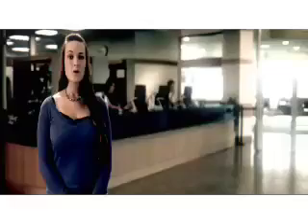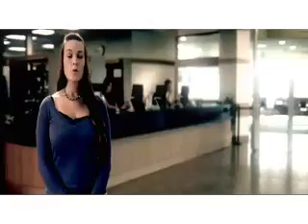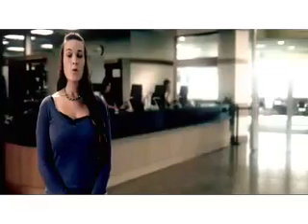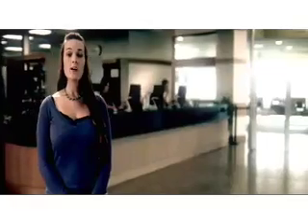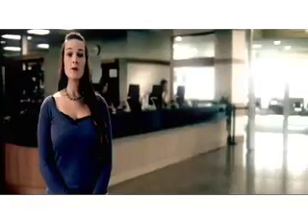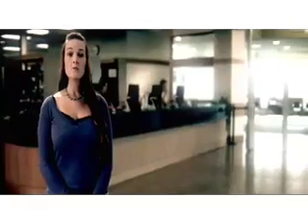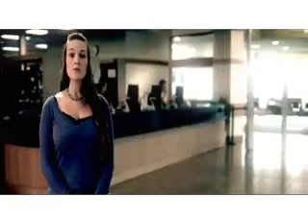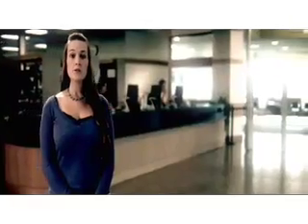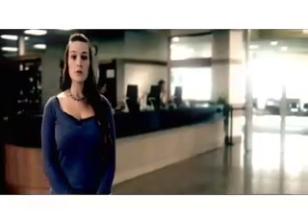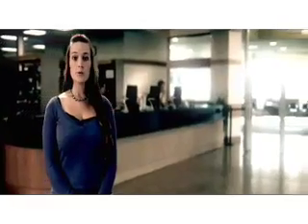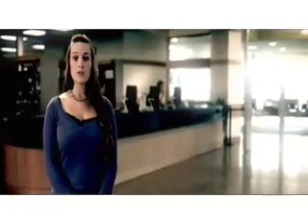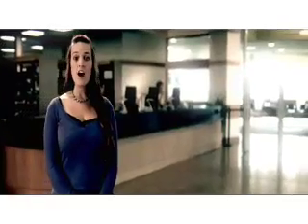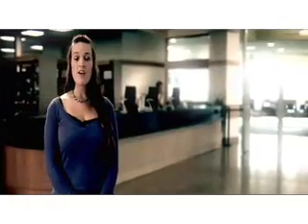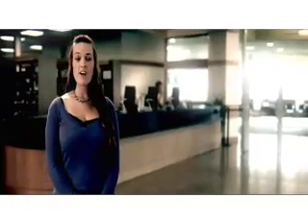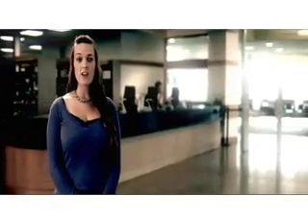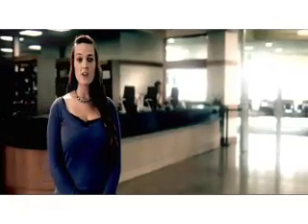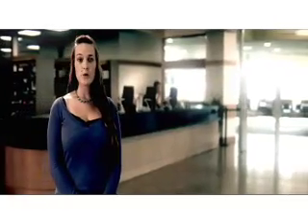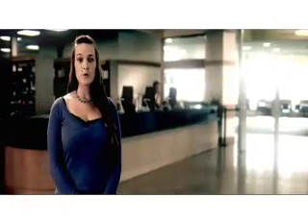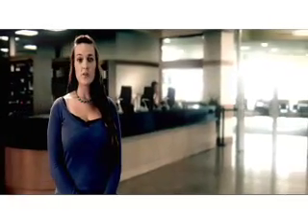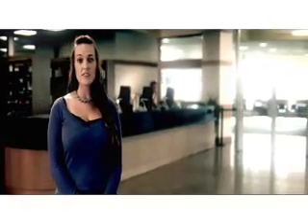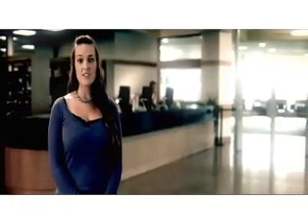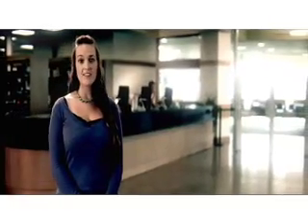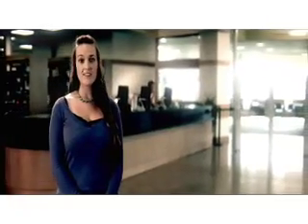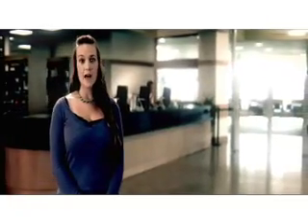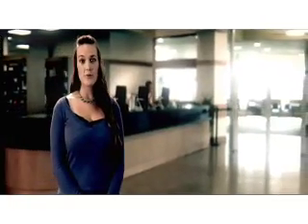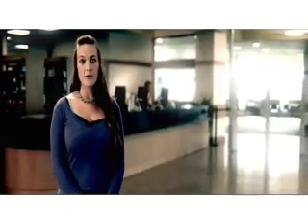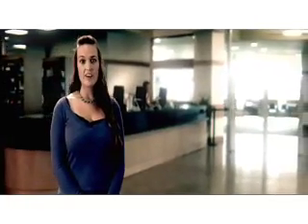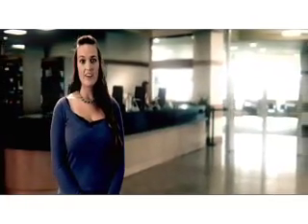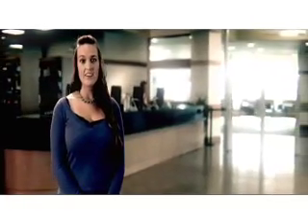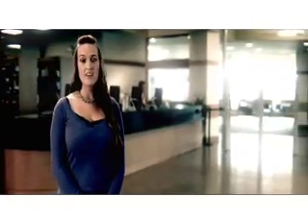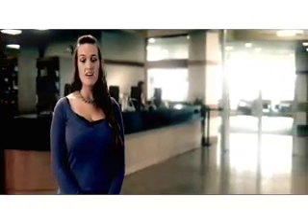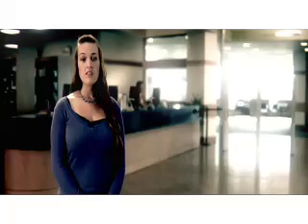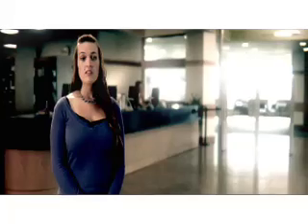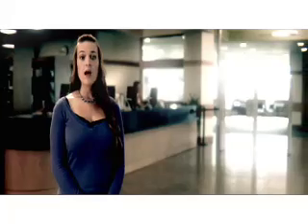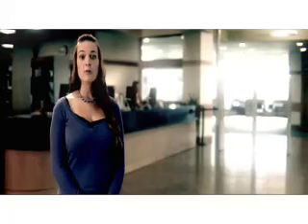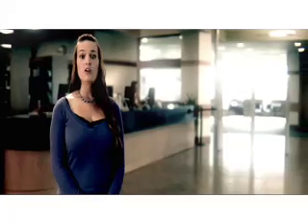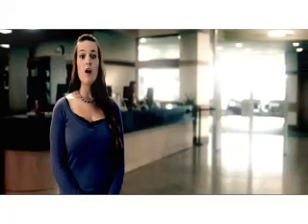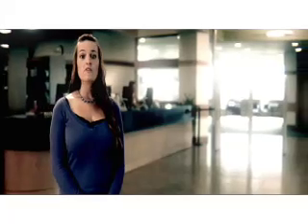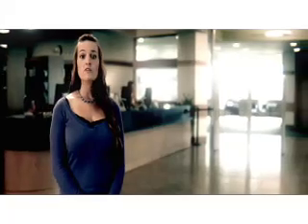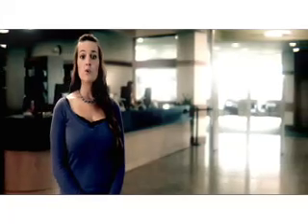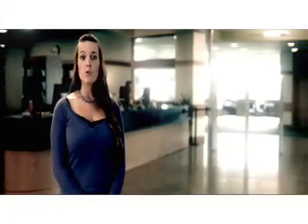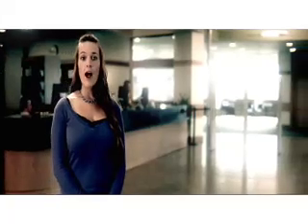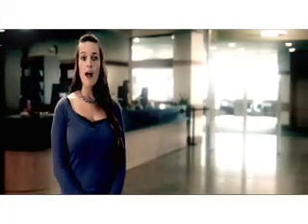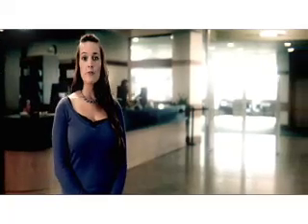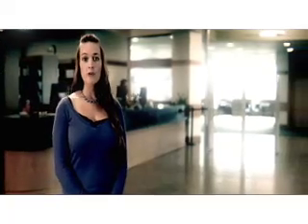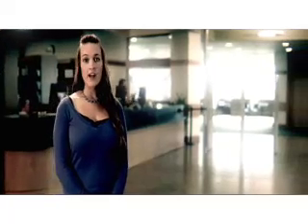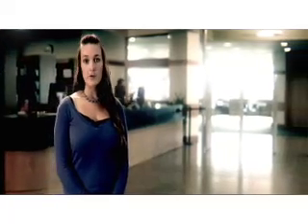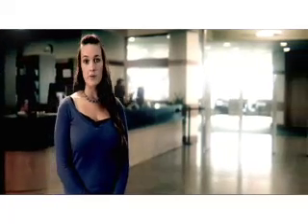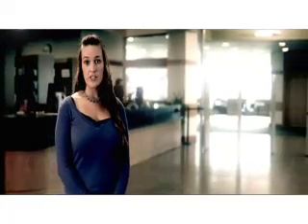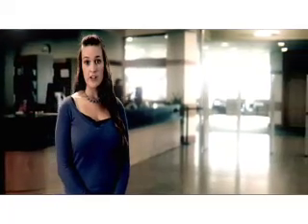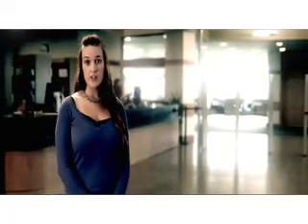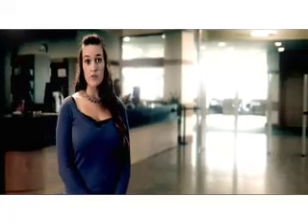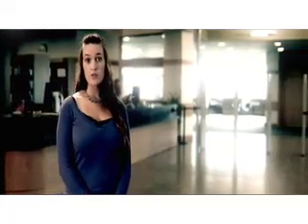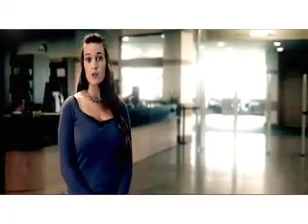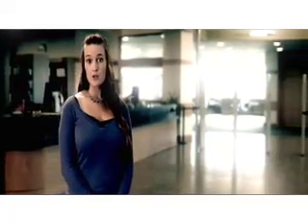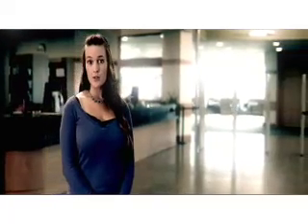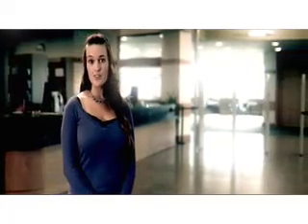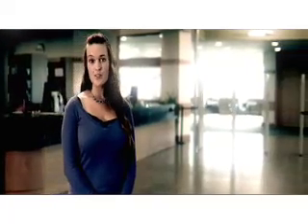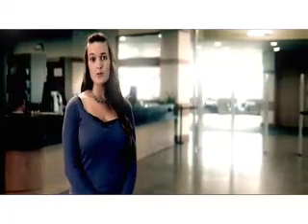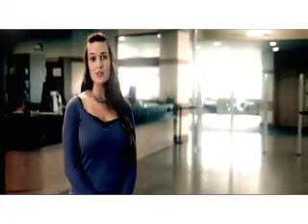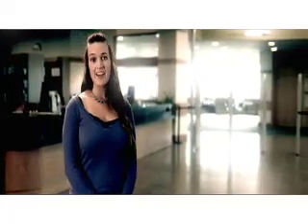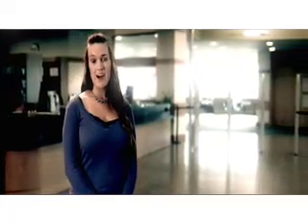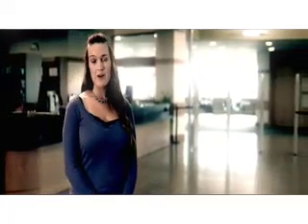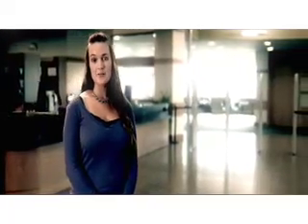Welcome to the Utah Valley University Library. The library offers a wide variety of materials for students to check out.